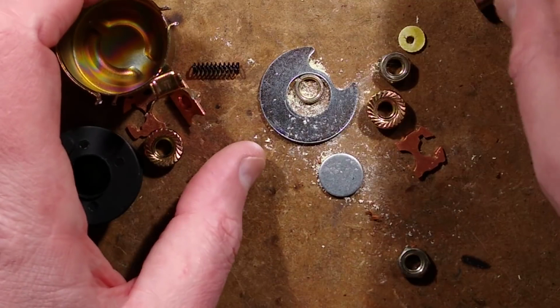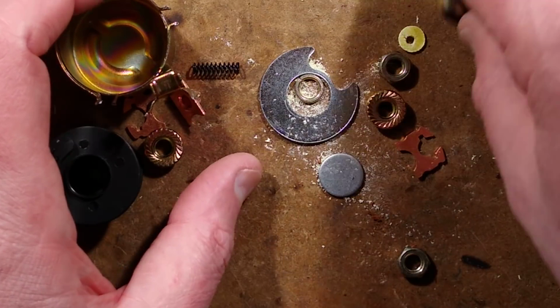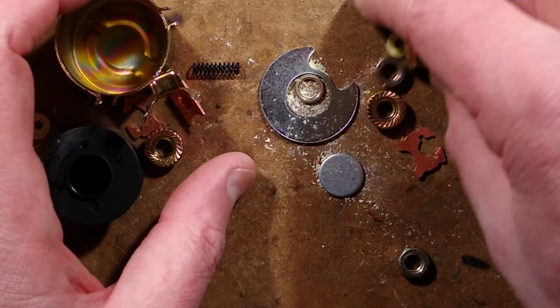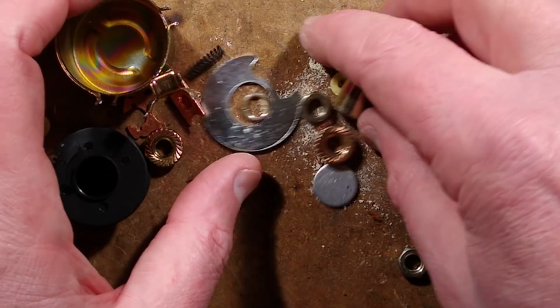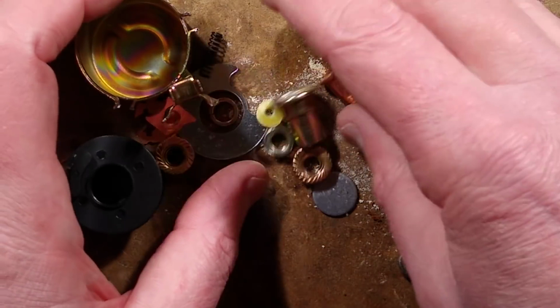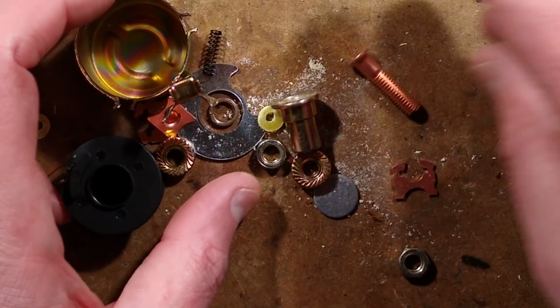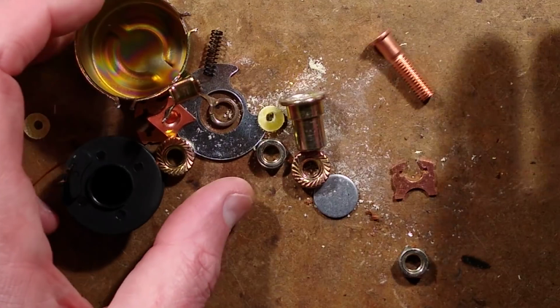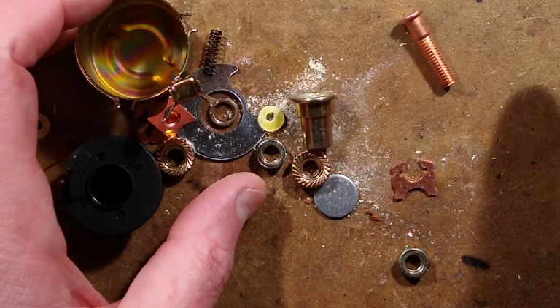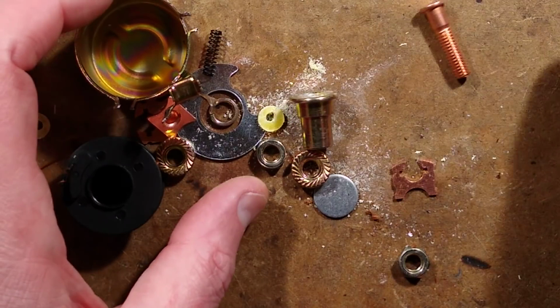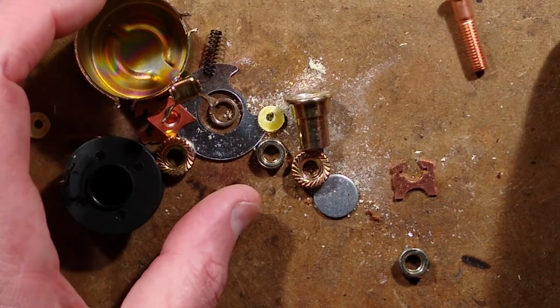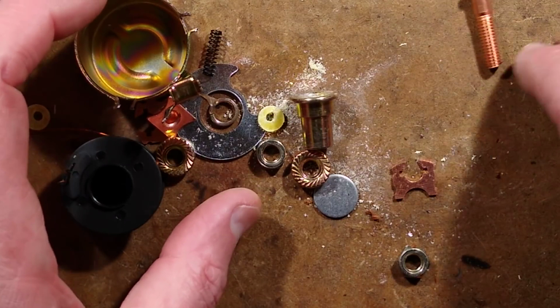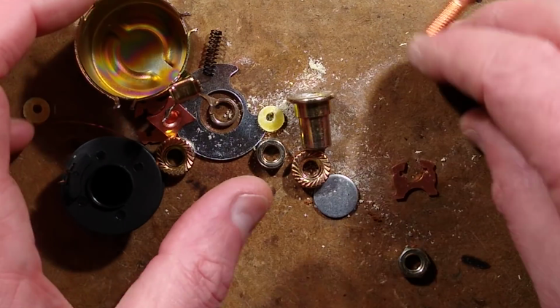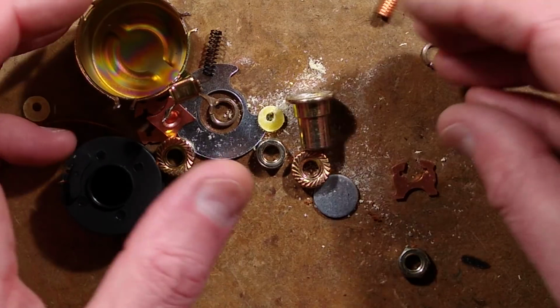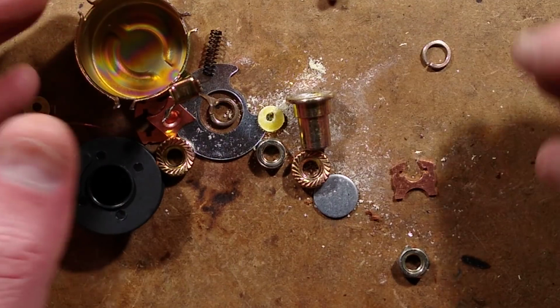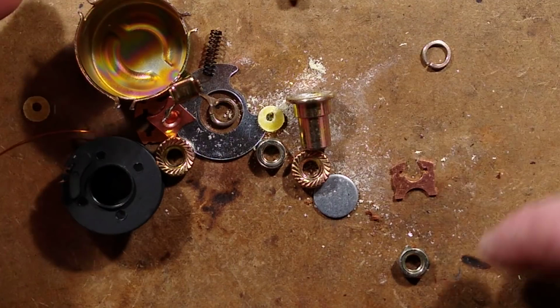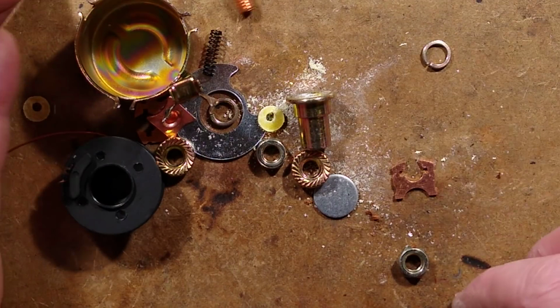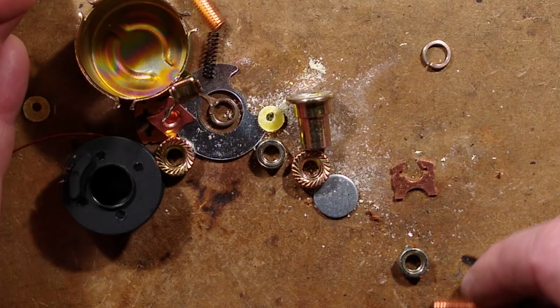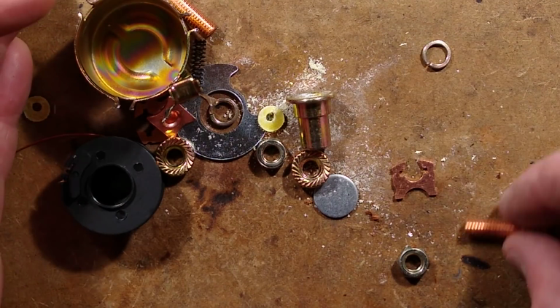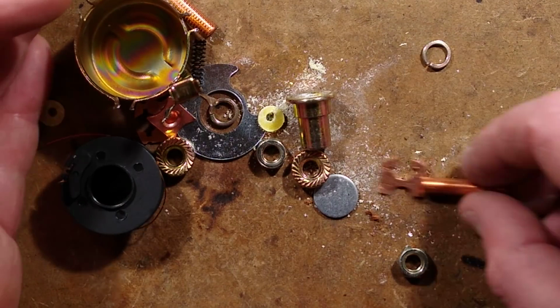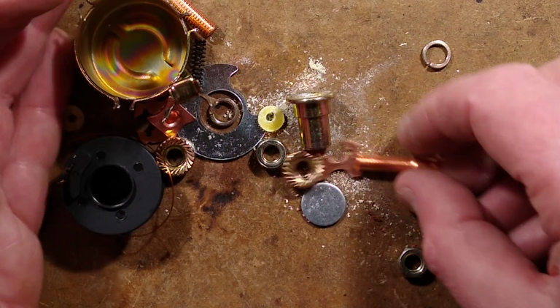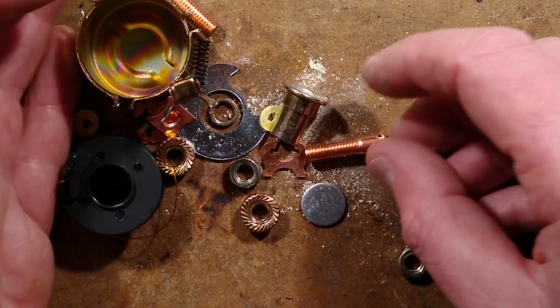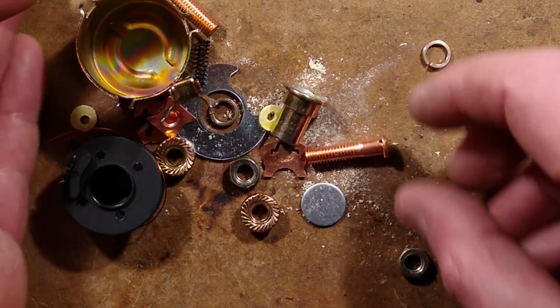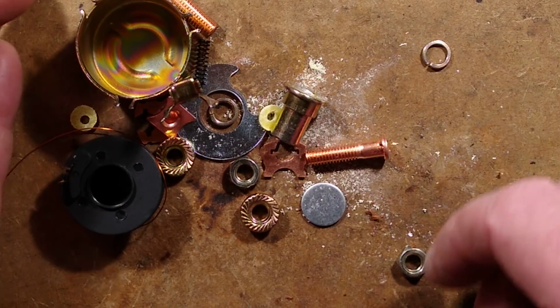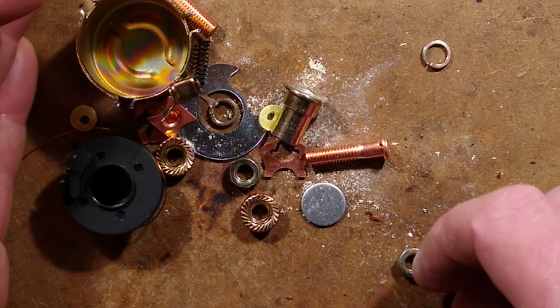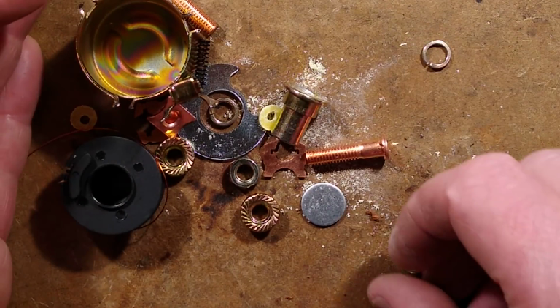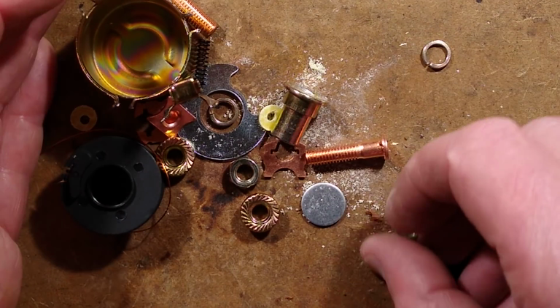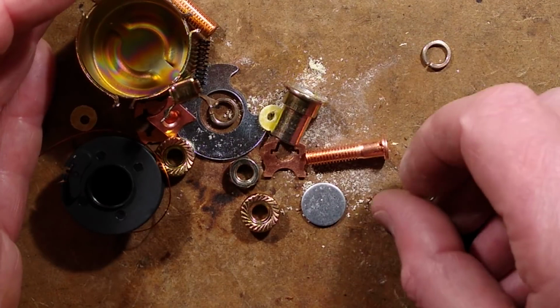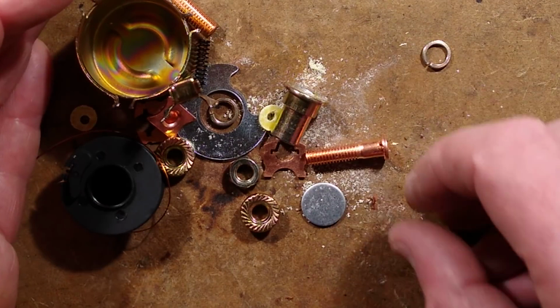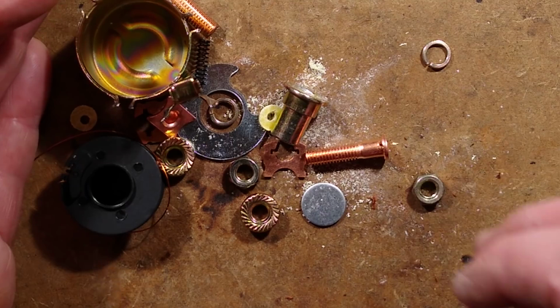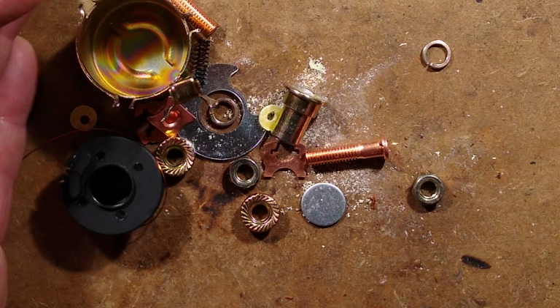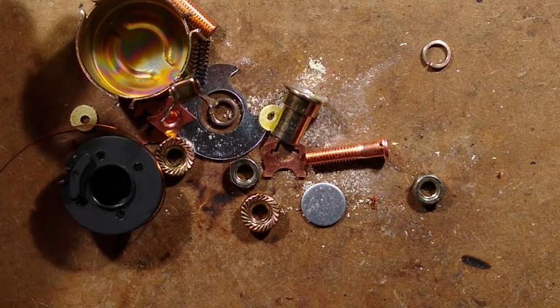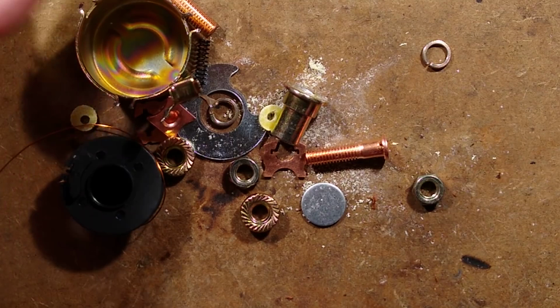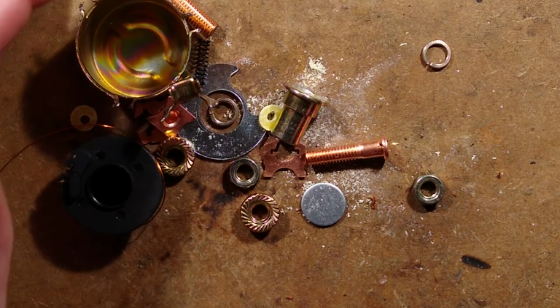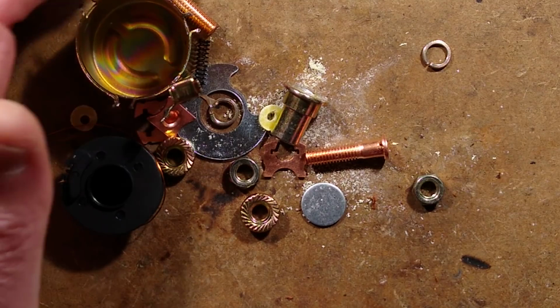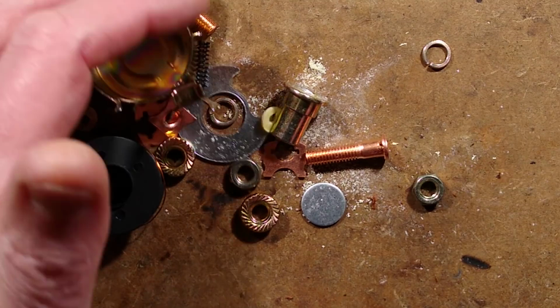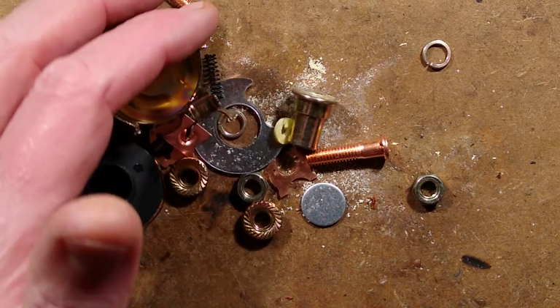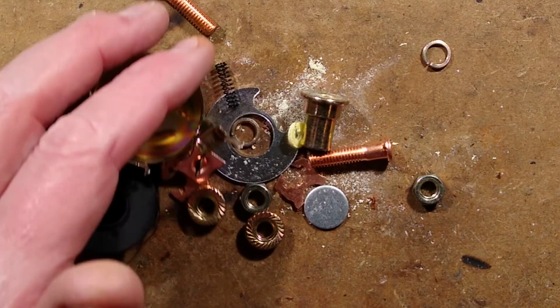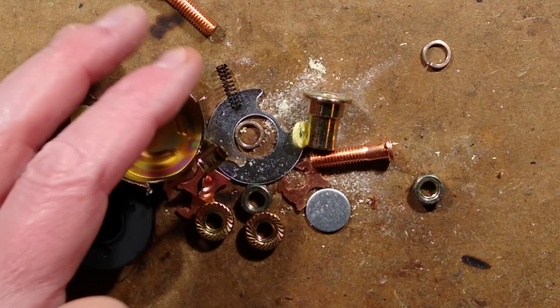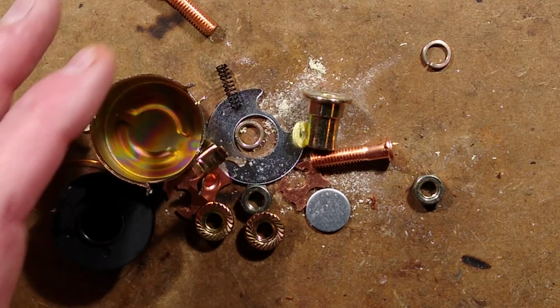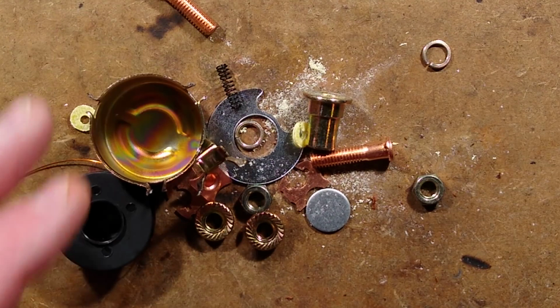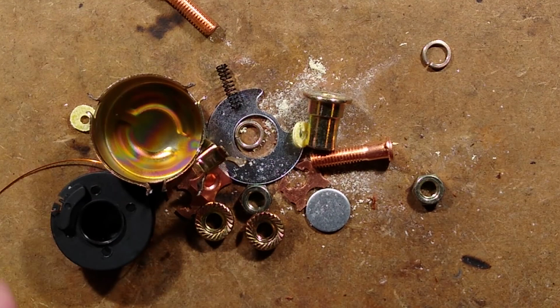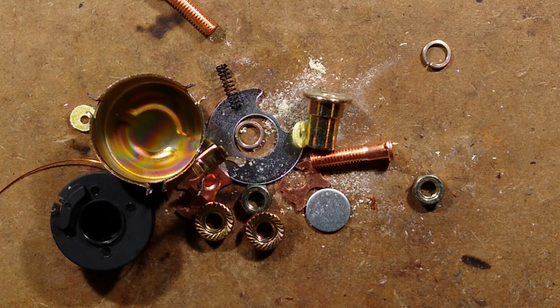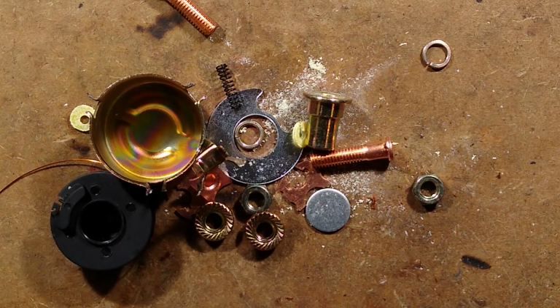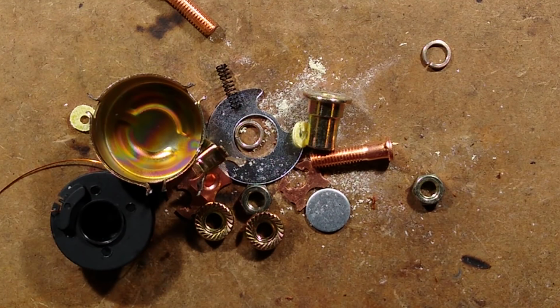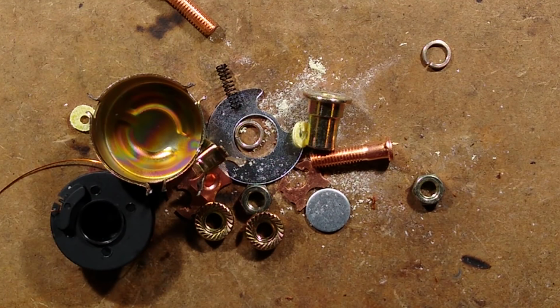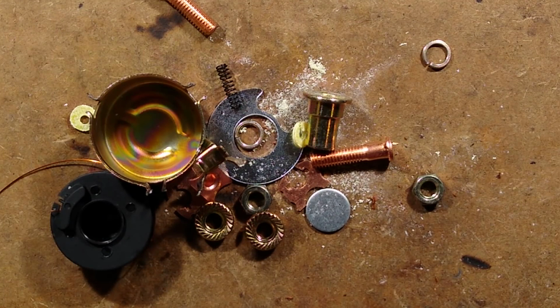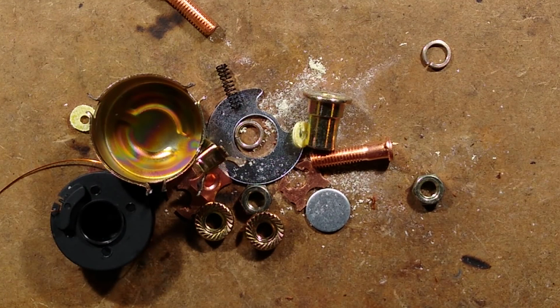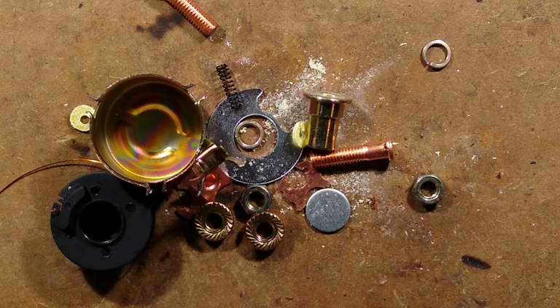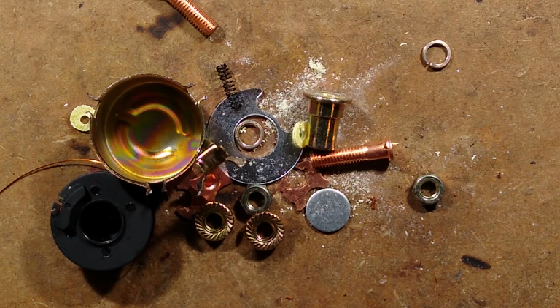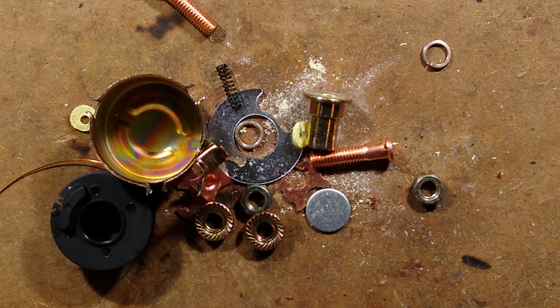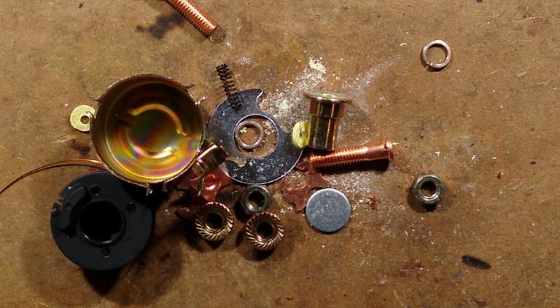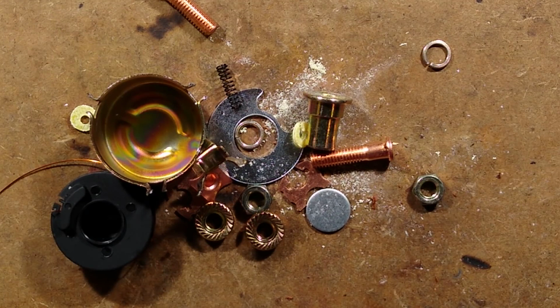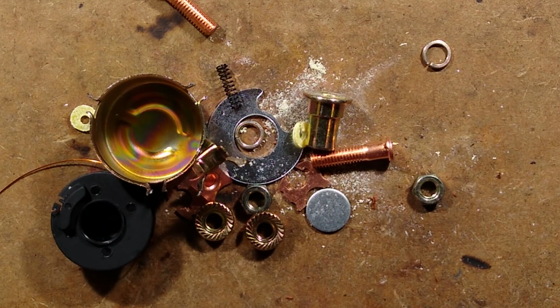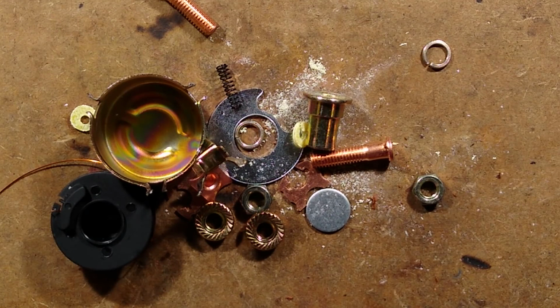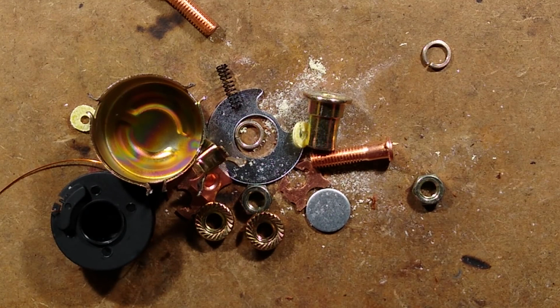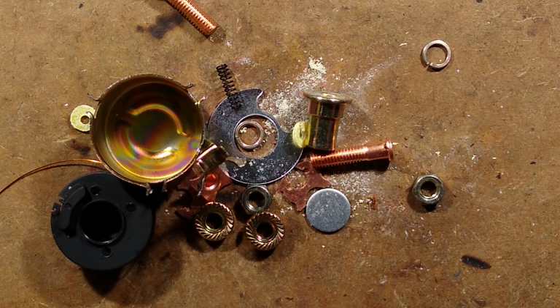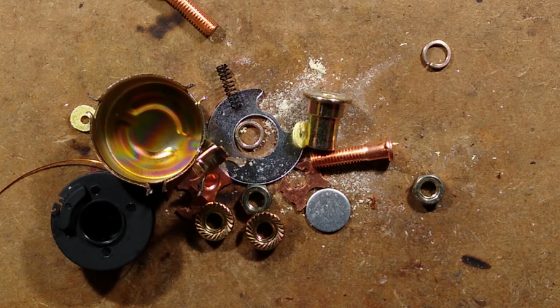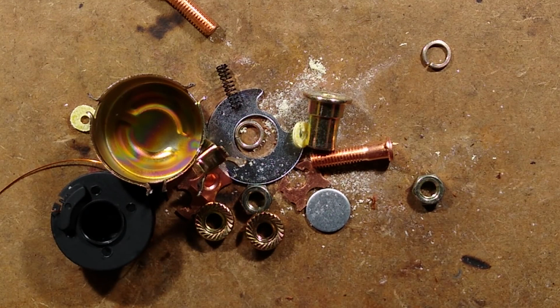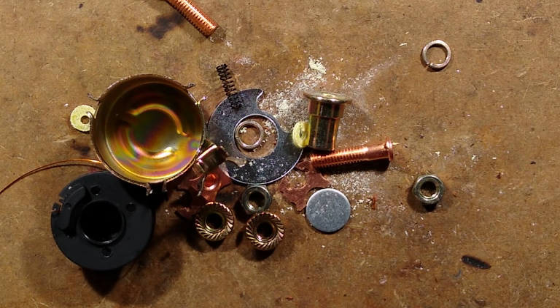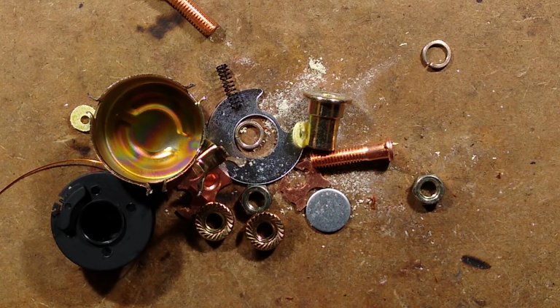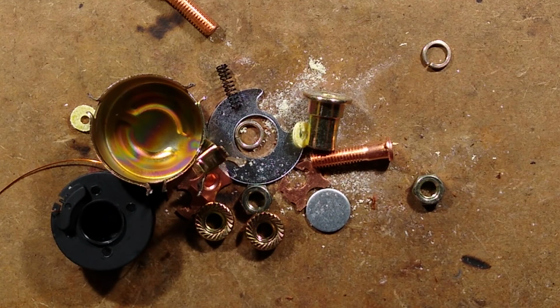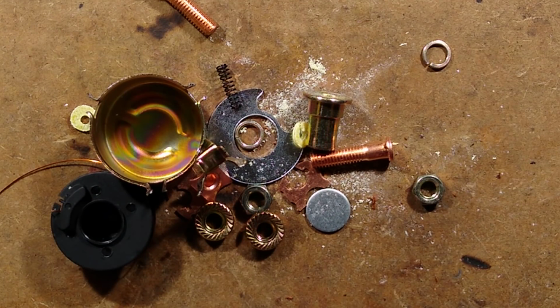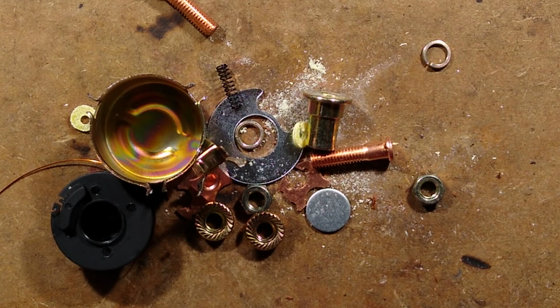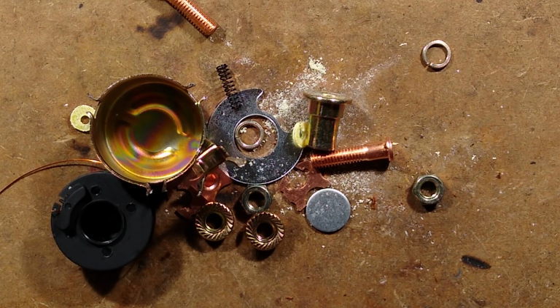It operates slightly differently from what I was expecting as well. But there we have it — that's what's inside a little starter solenoid.